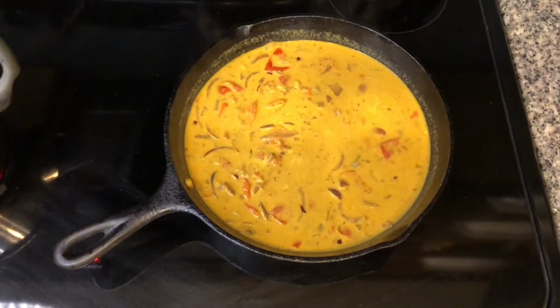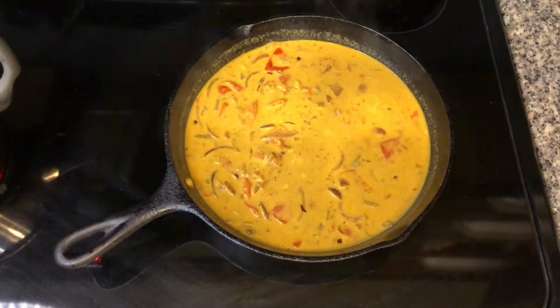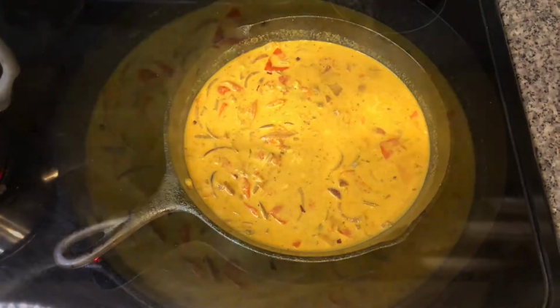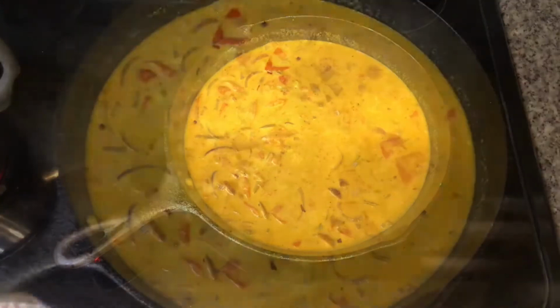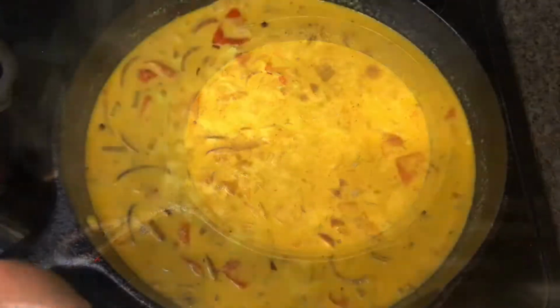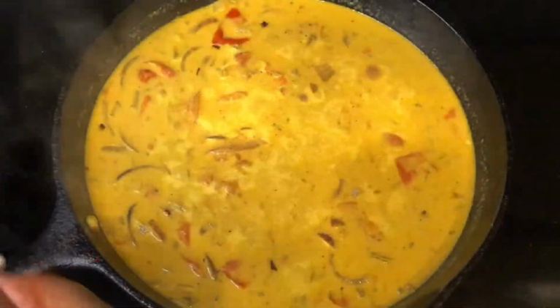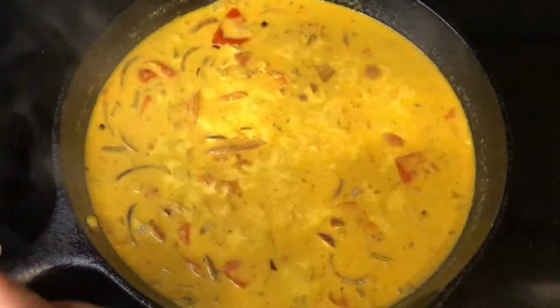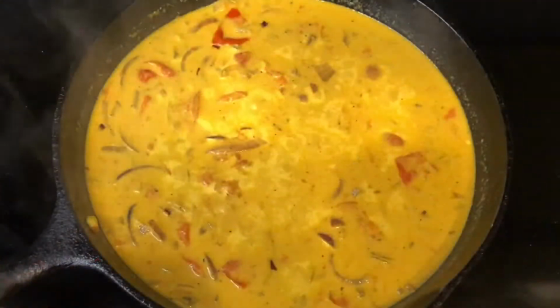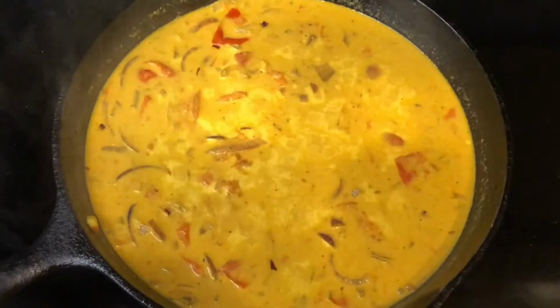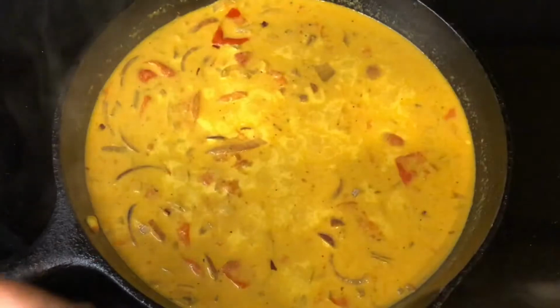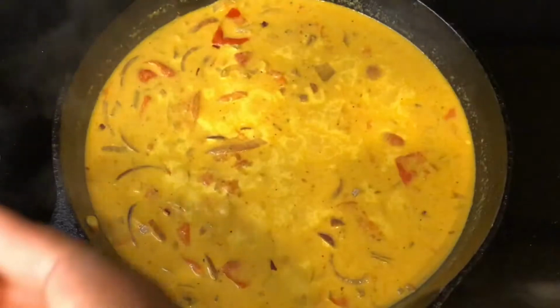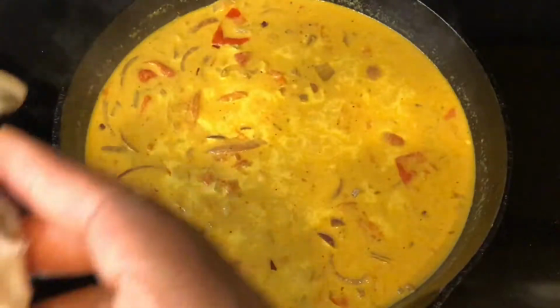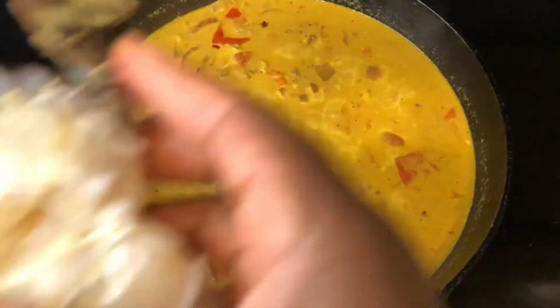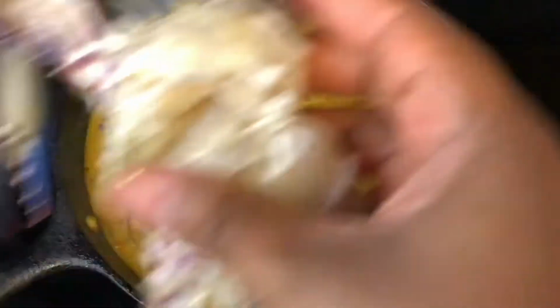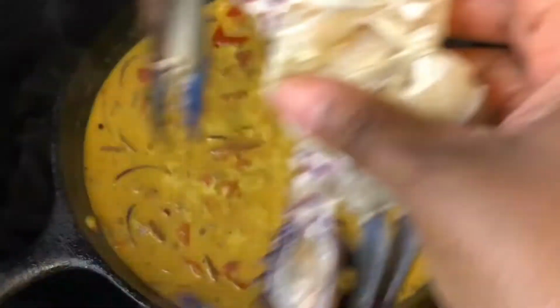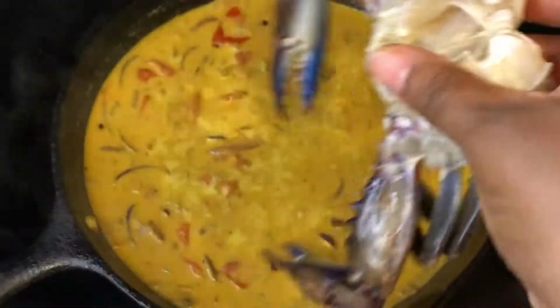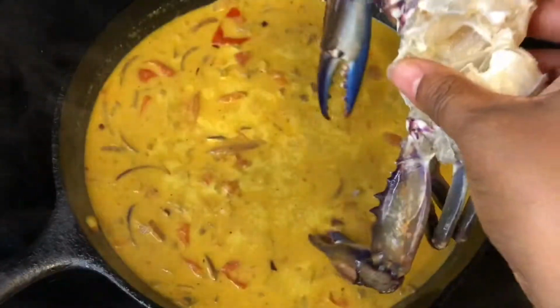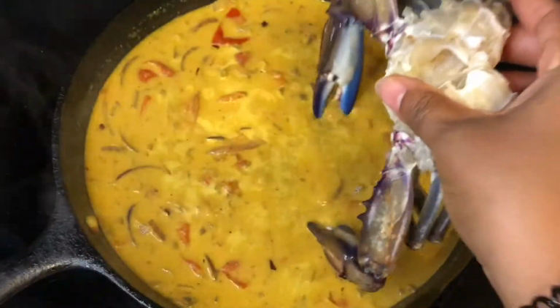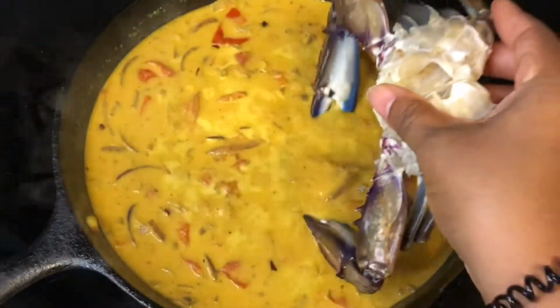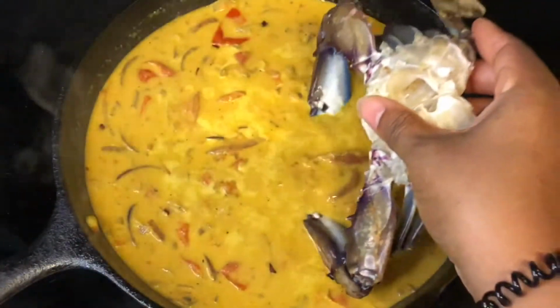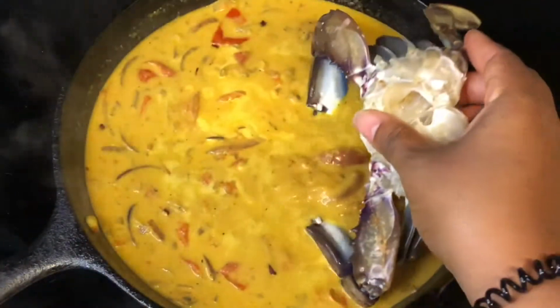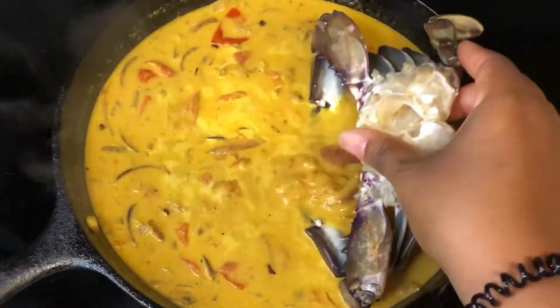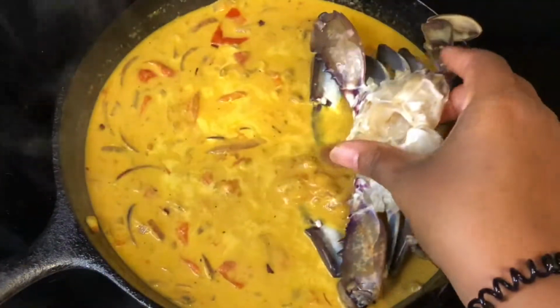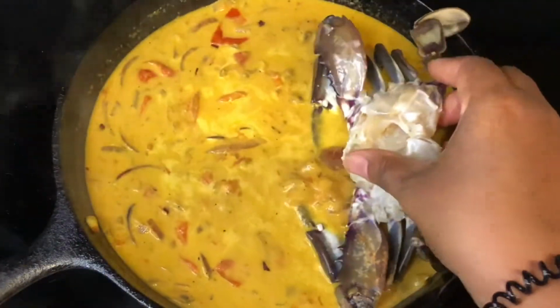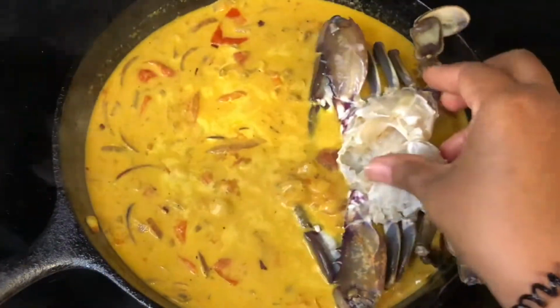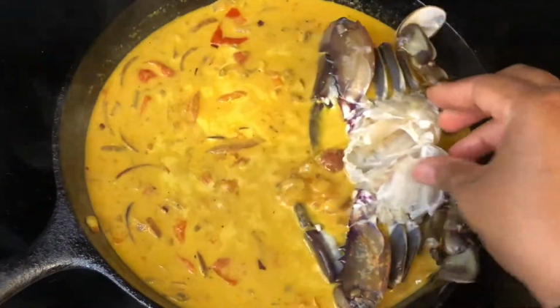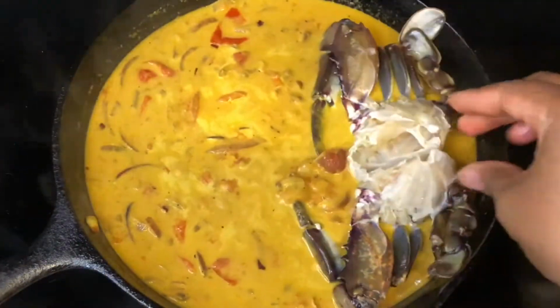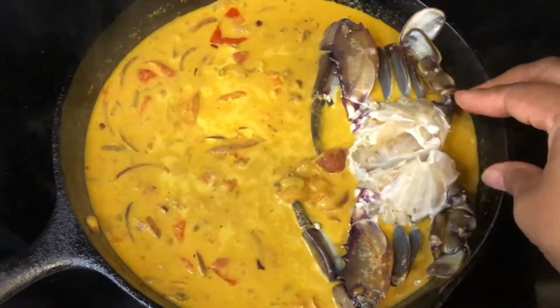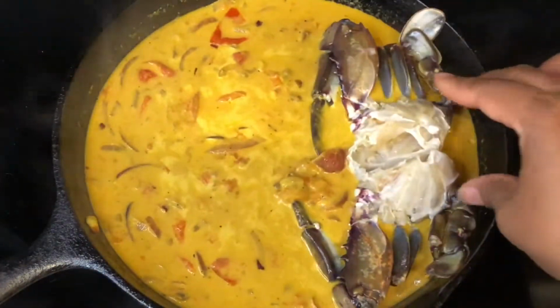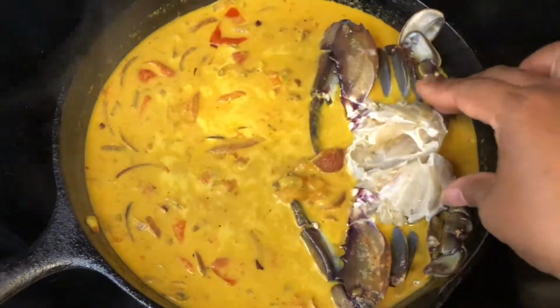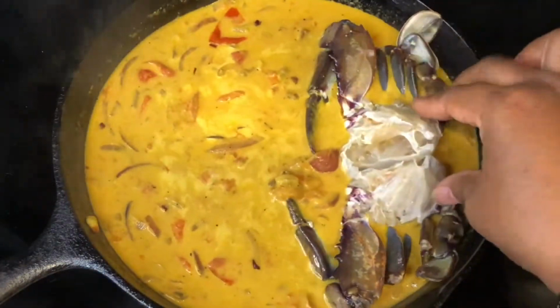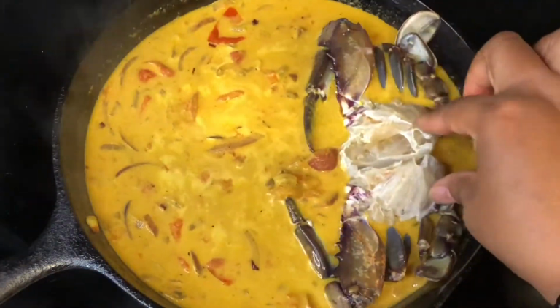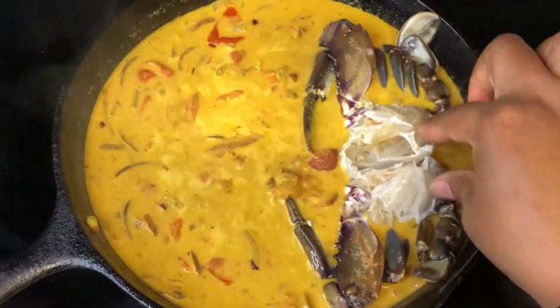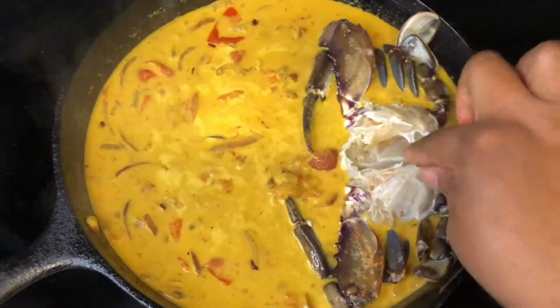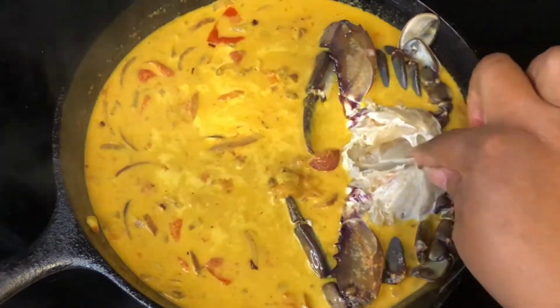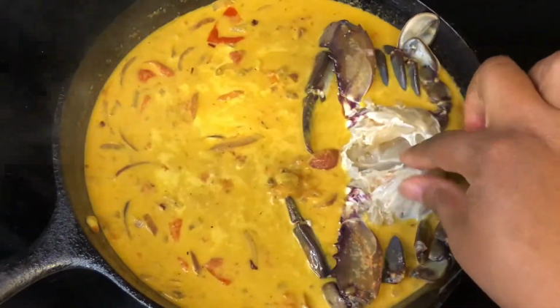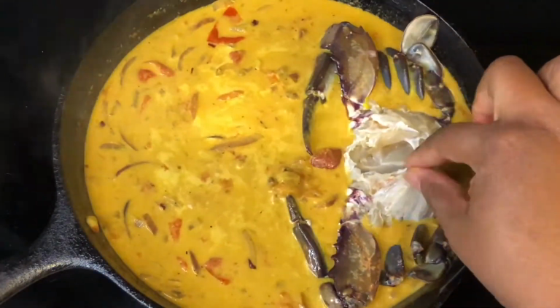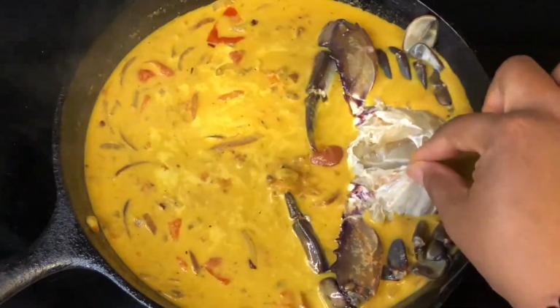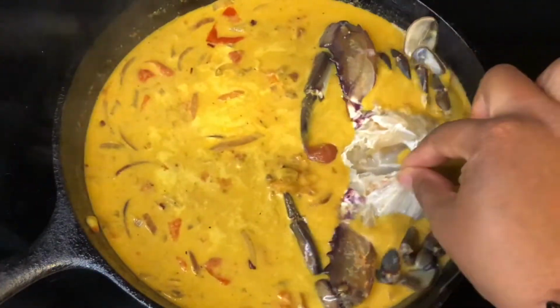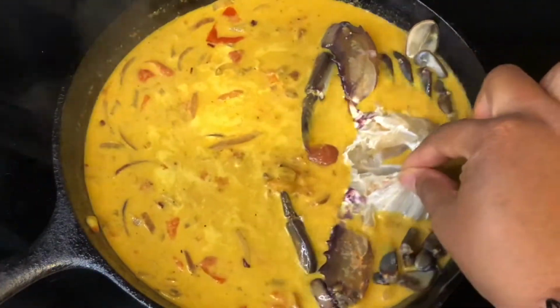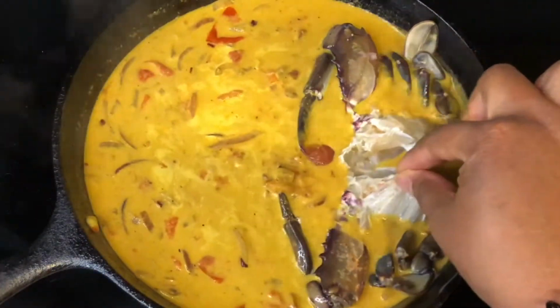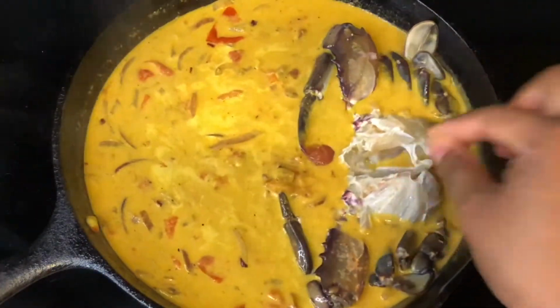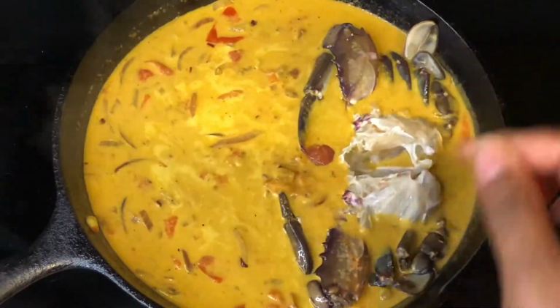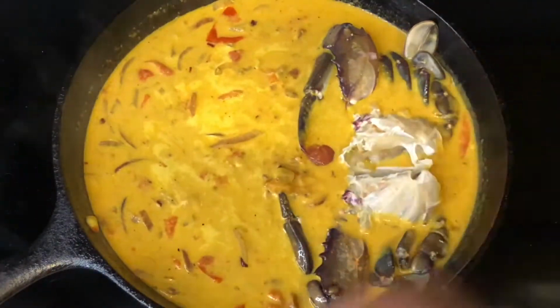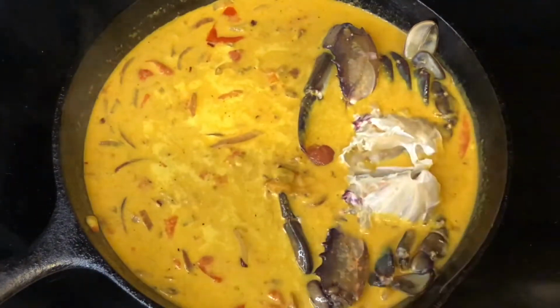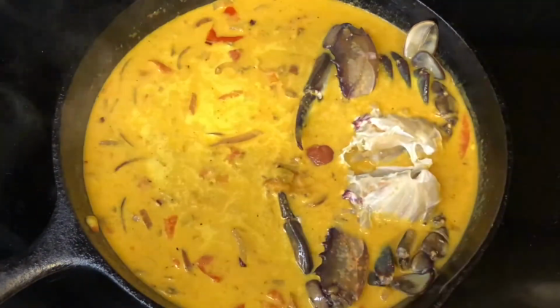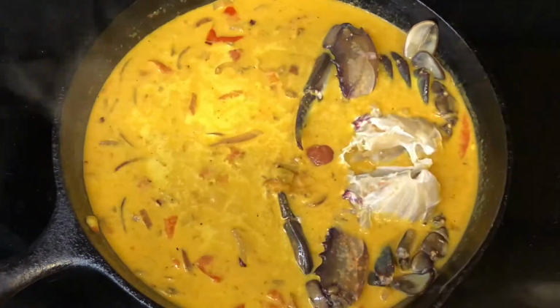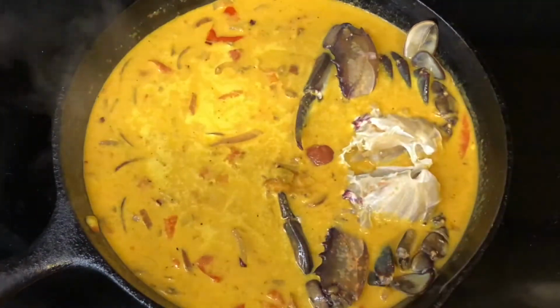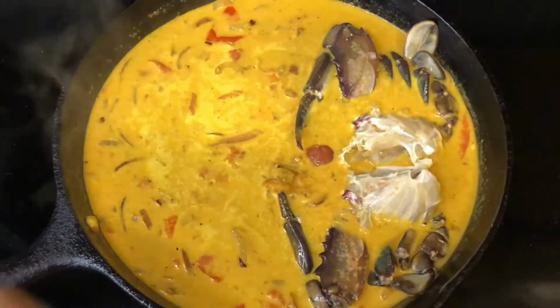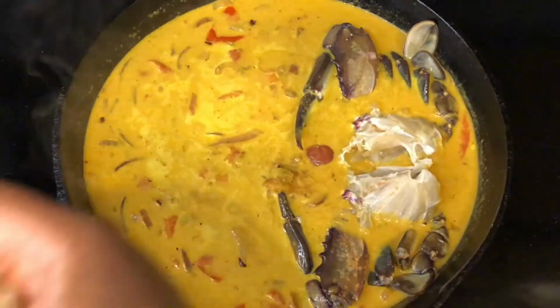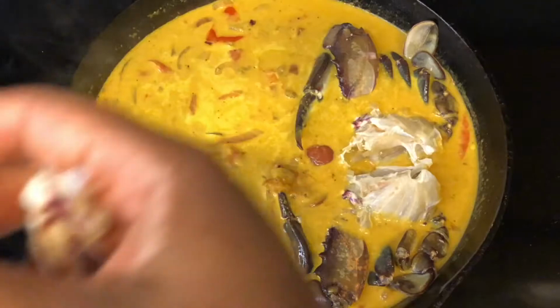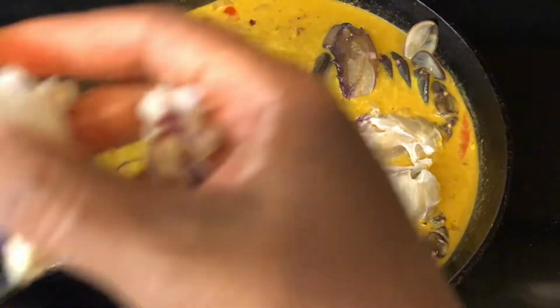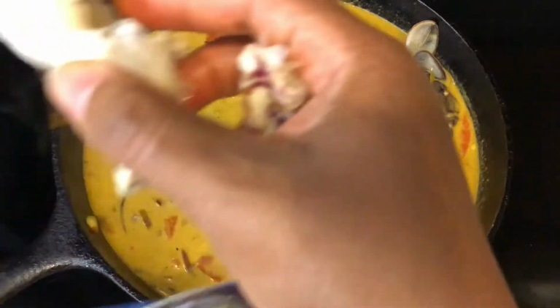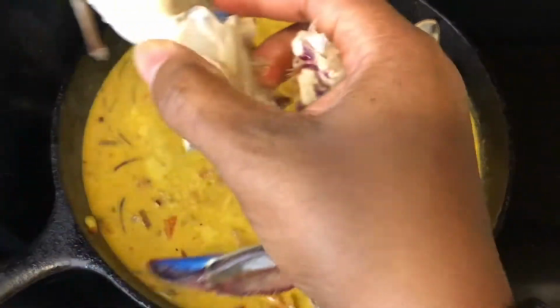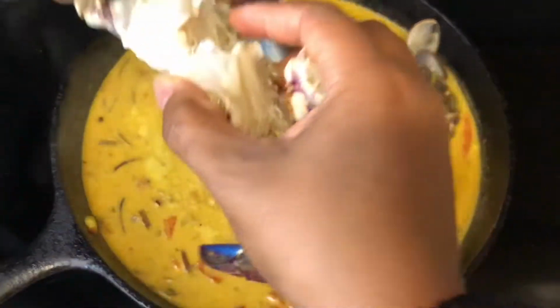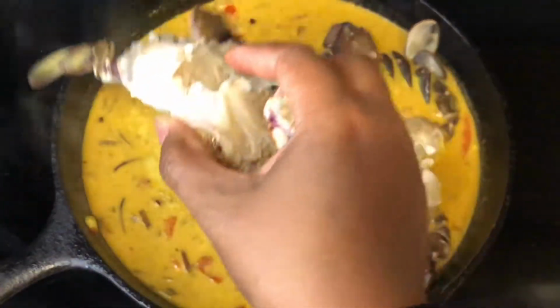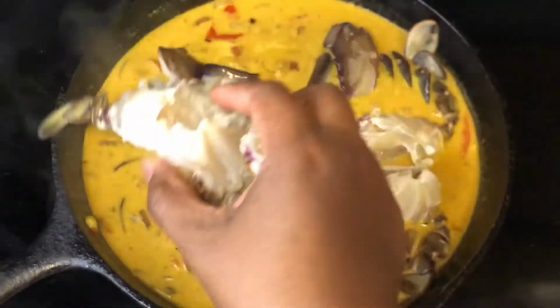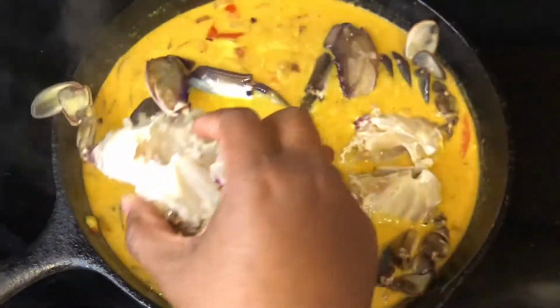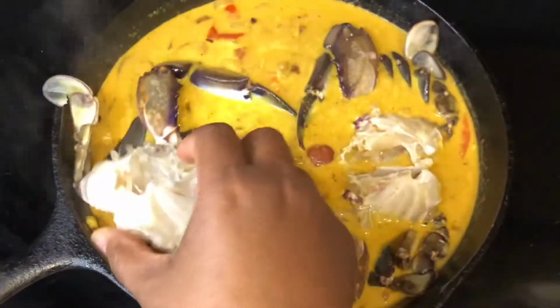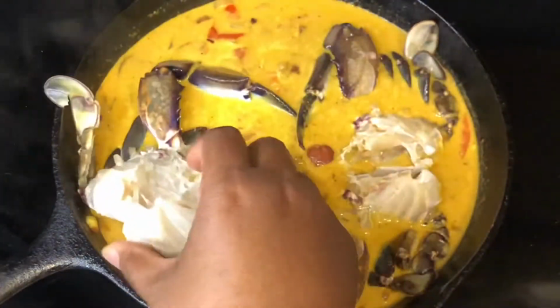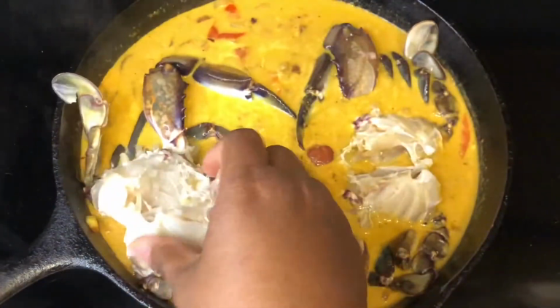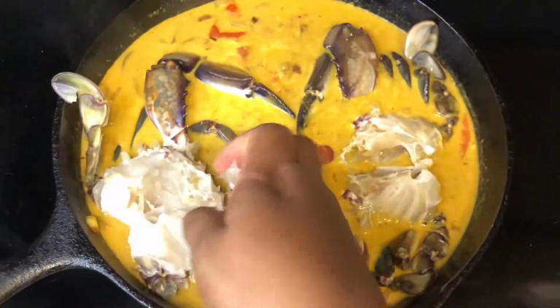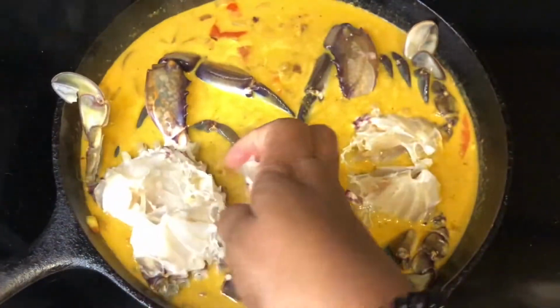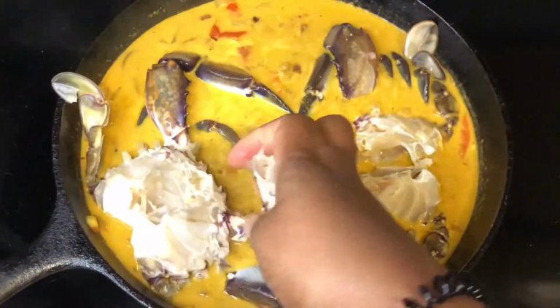Reduce the temperature down to a slow simmer. Add the crab, put a top on the skillet, and let it slow simmer for 10 to 15 minutes.